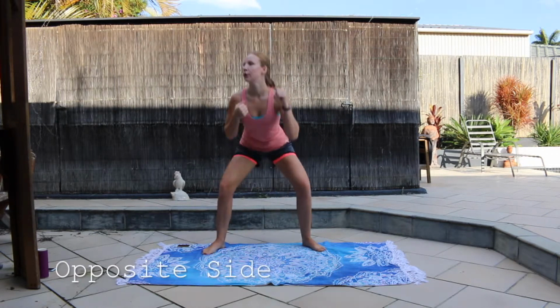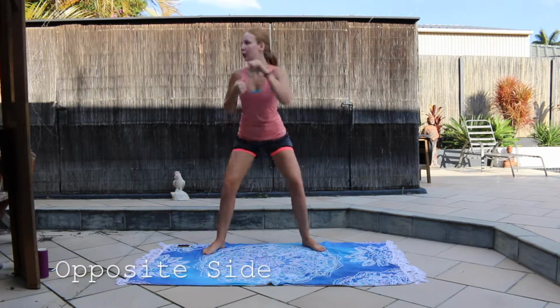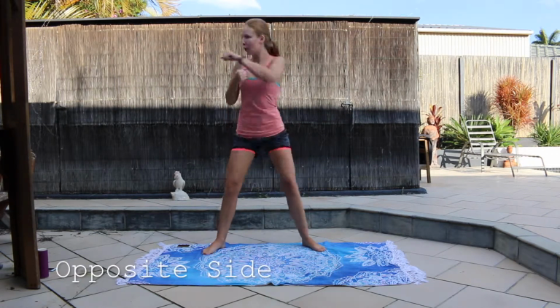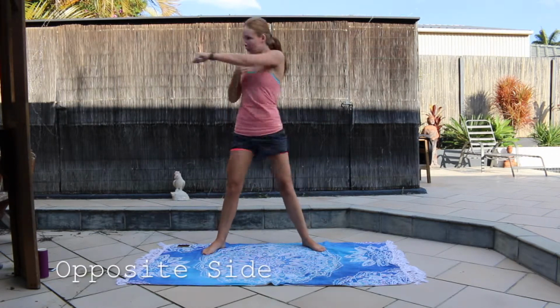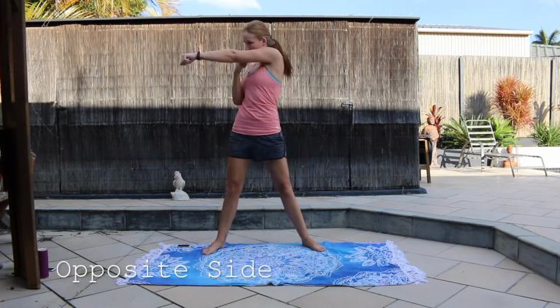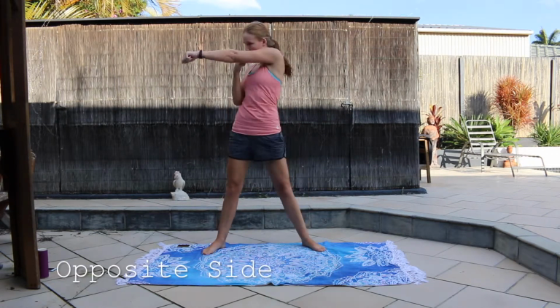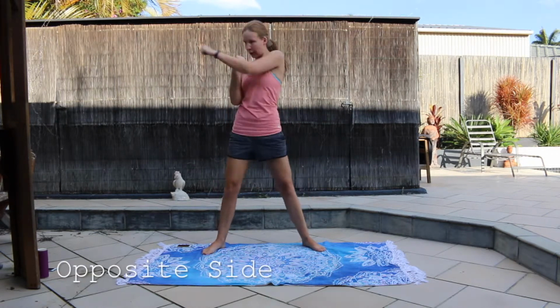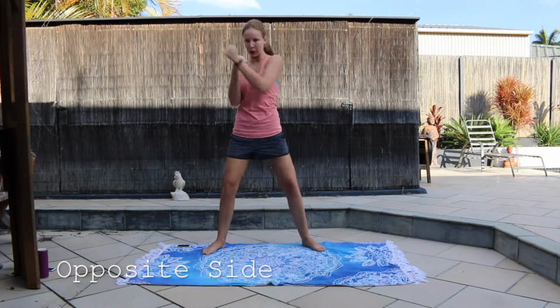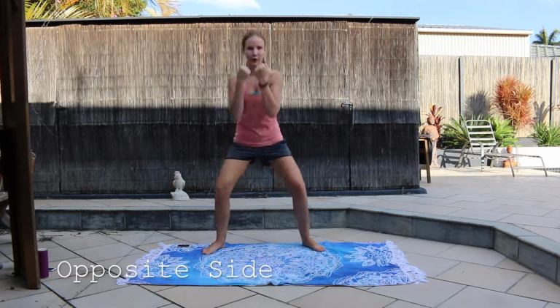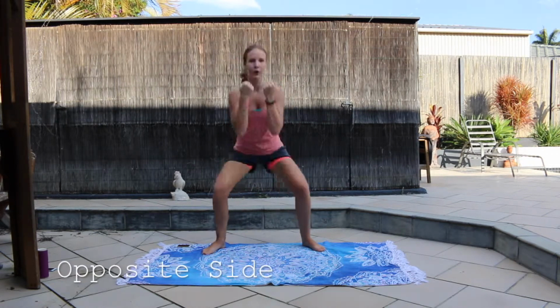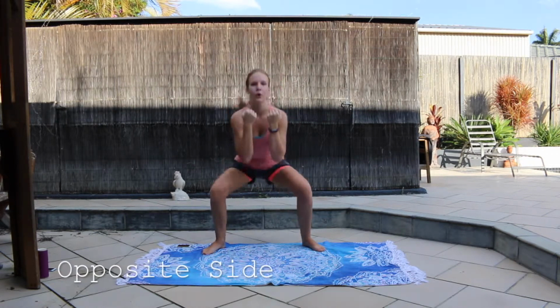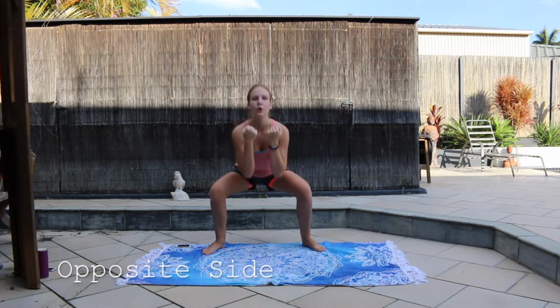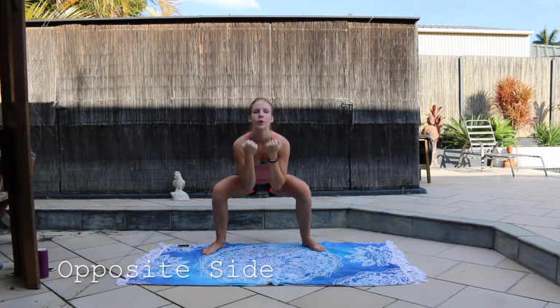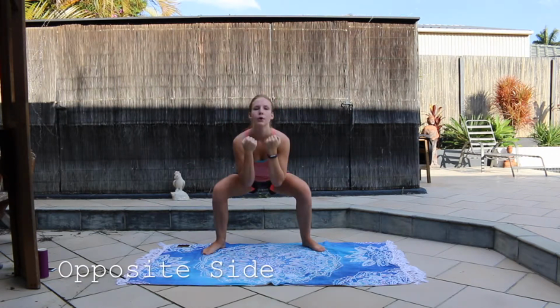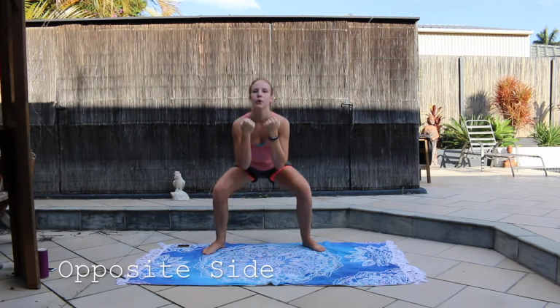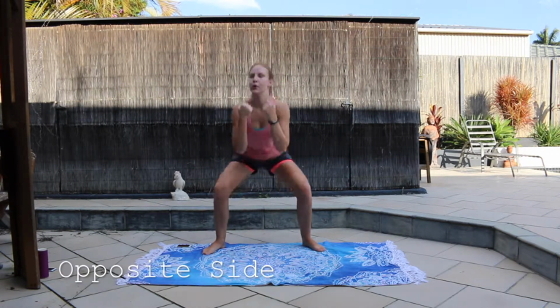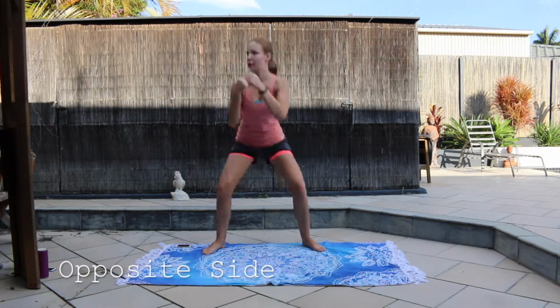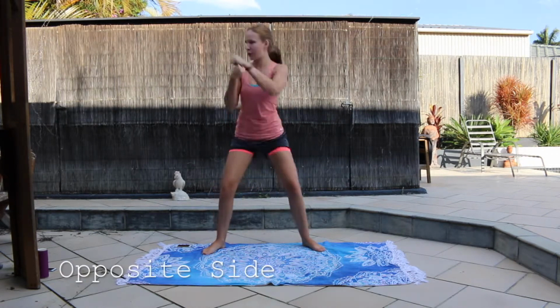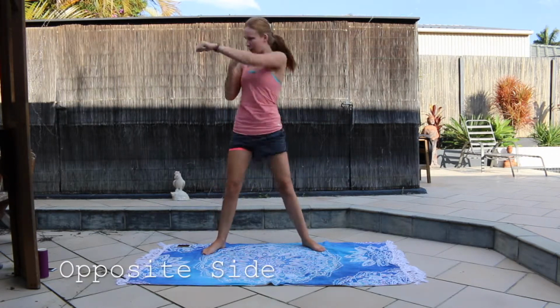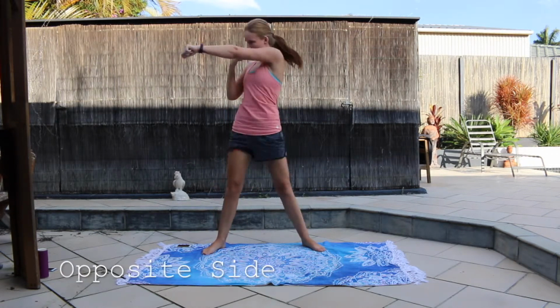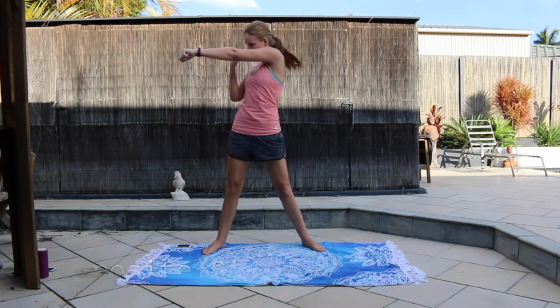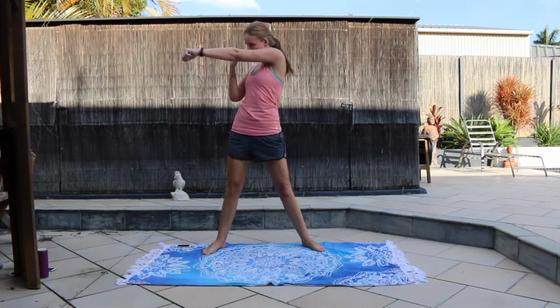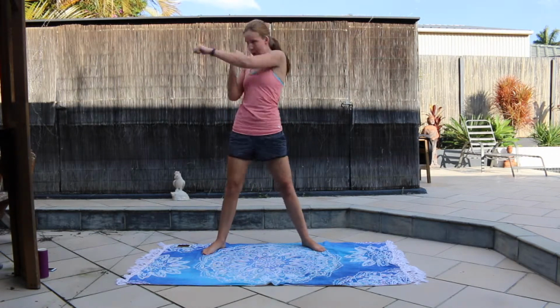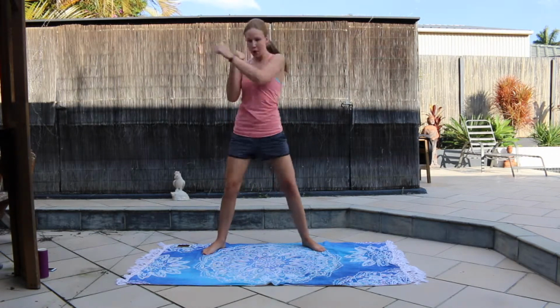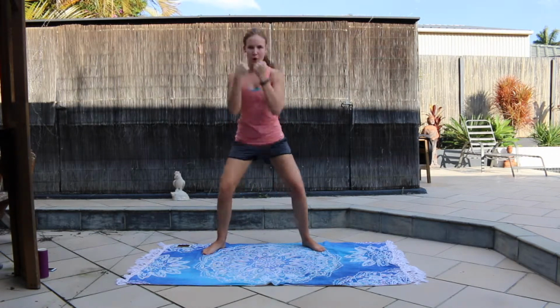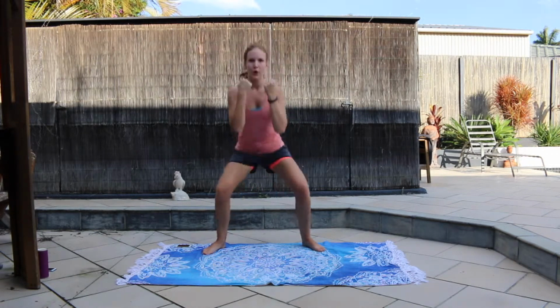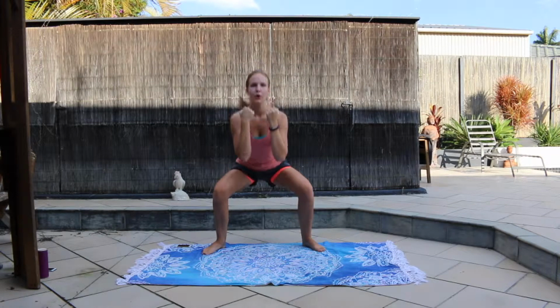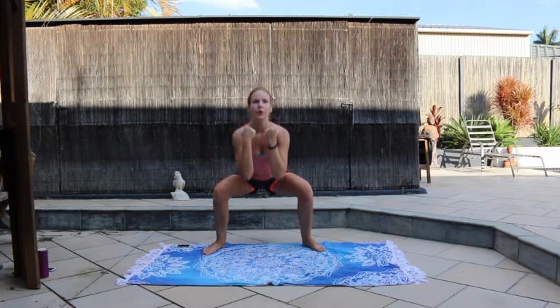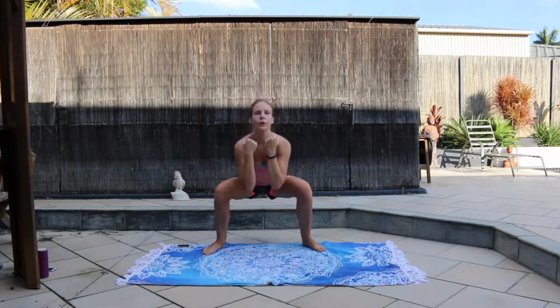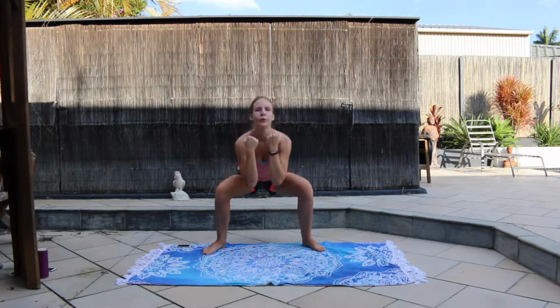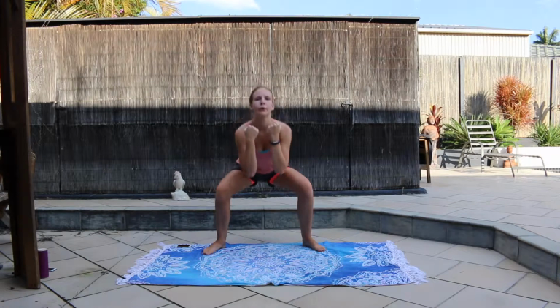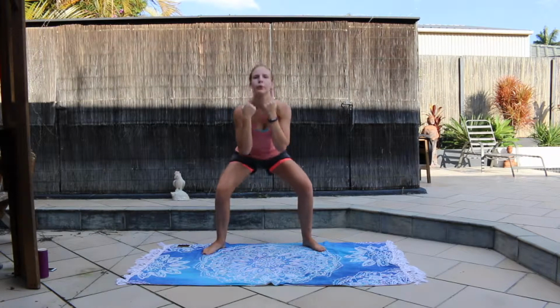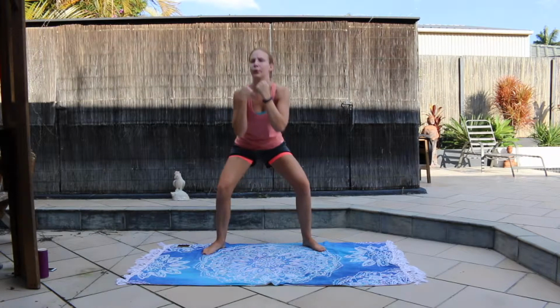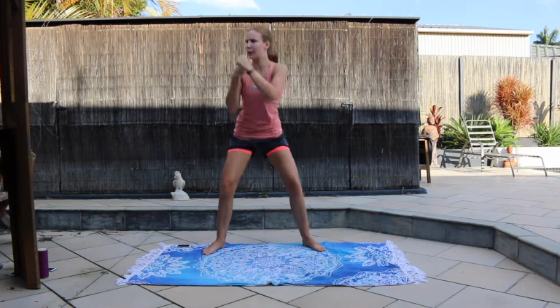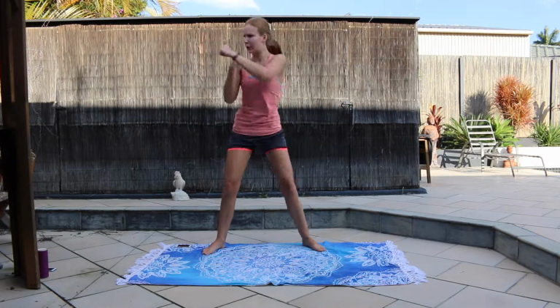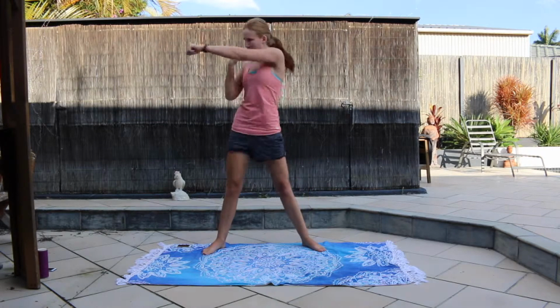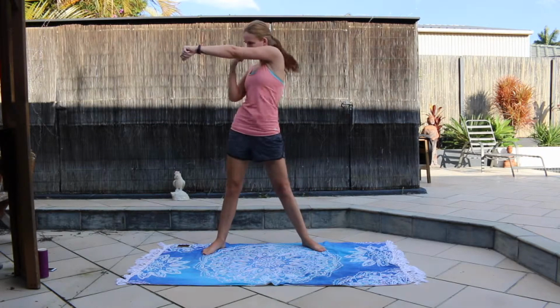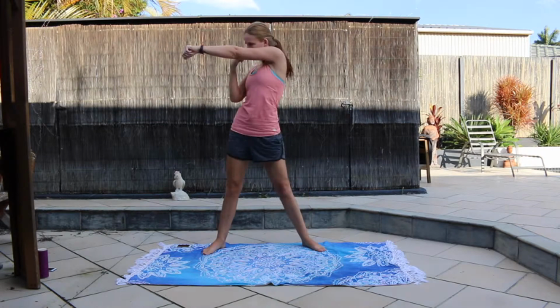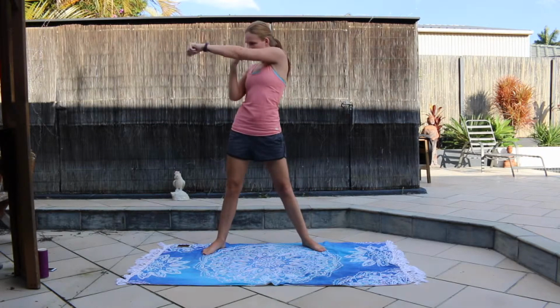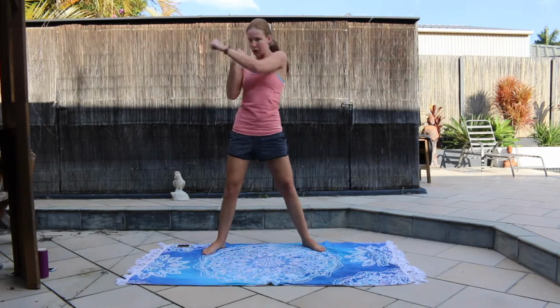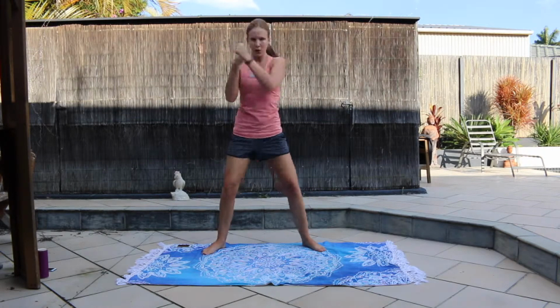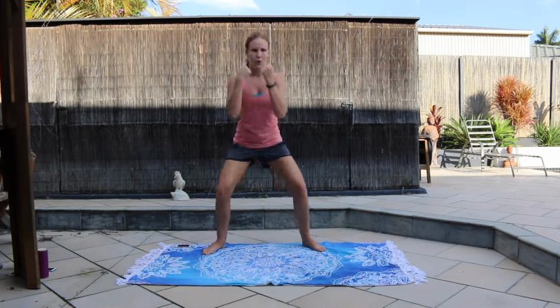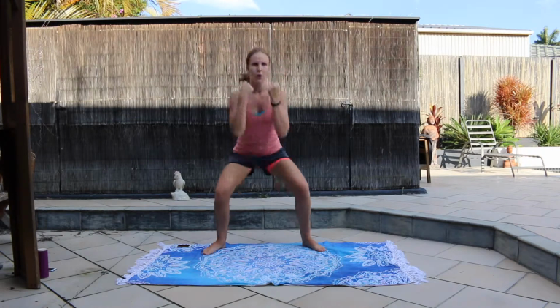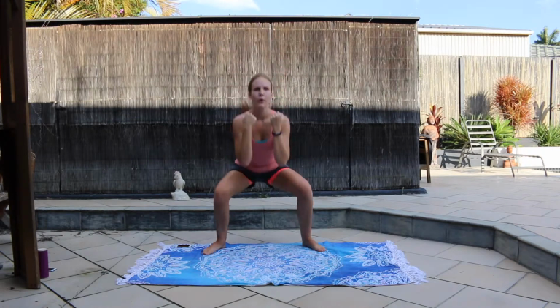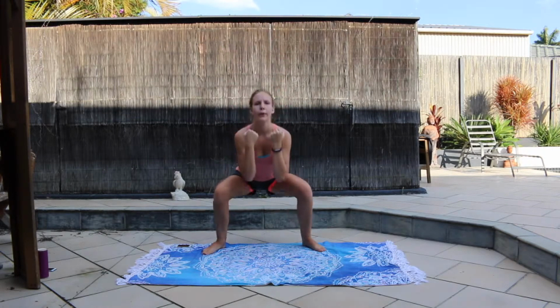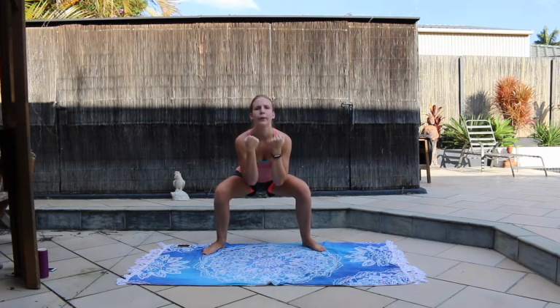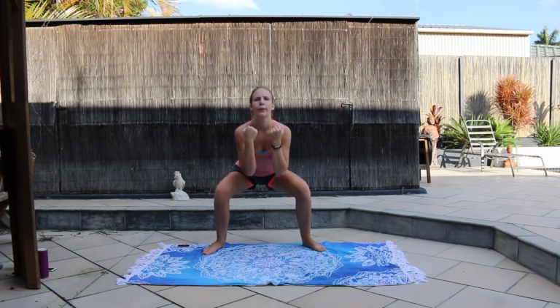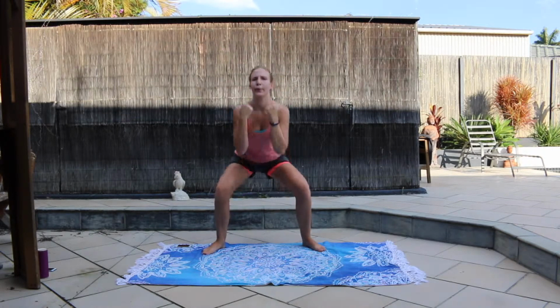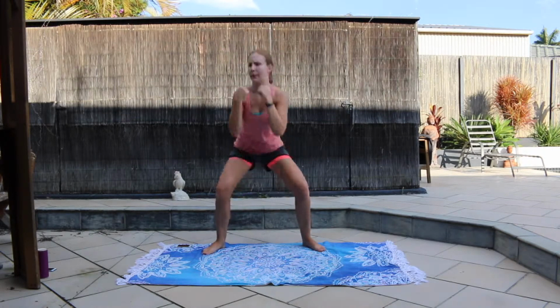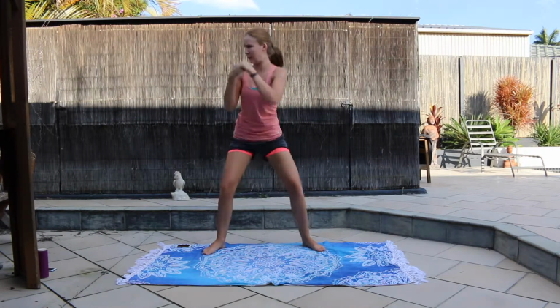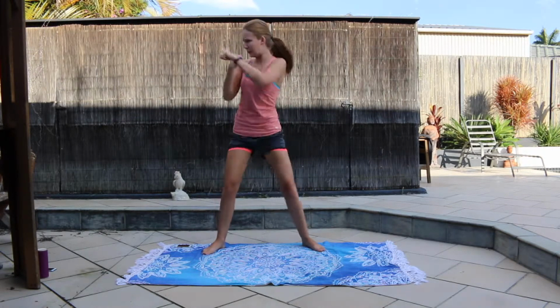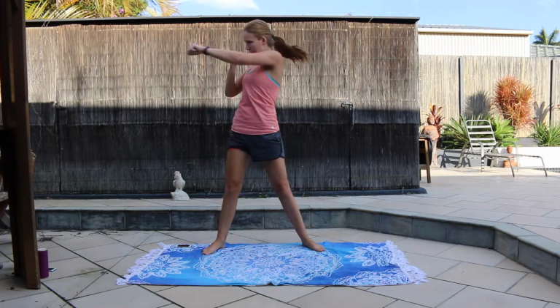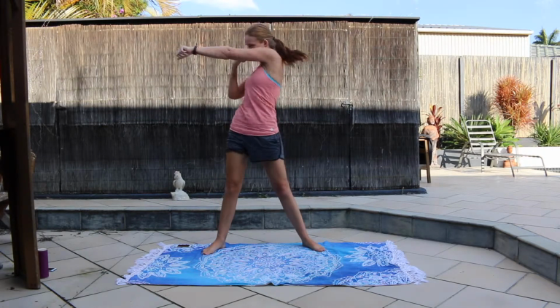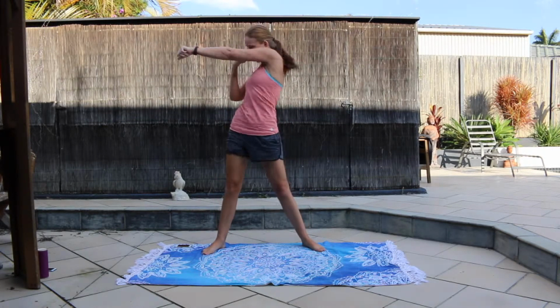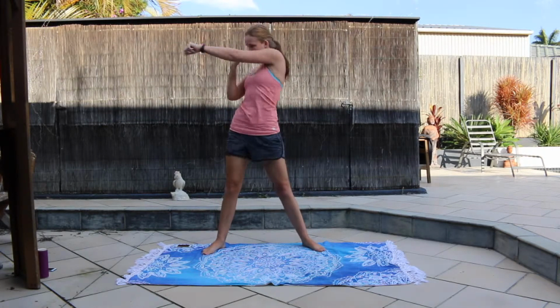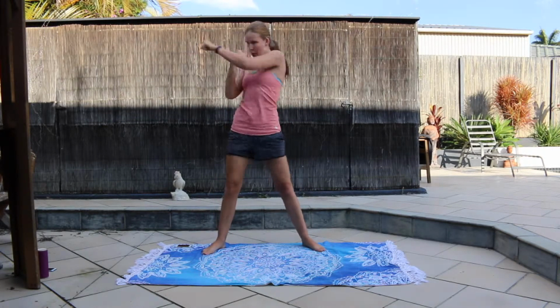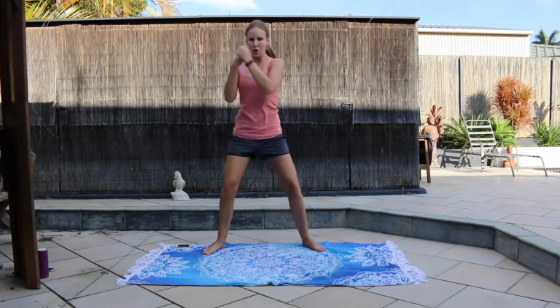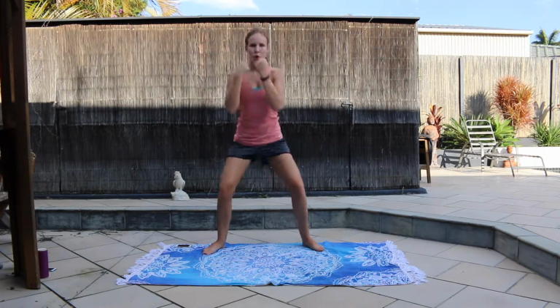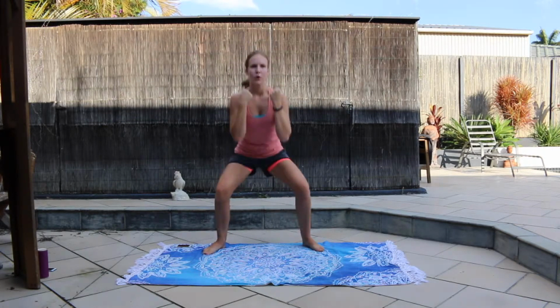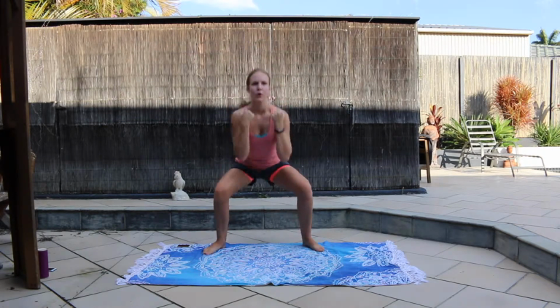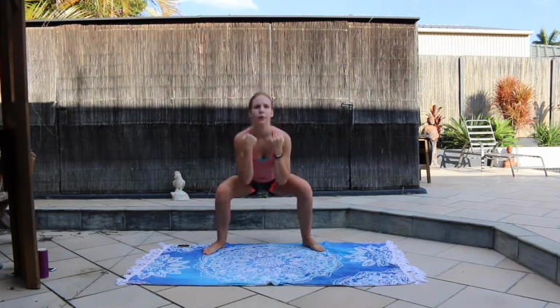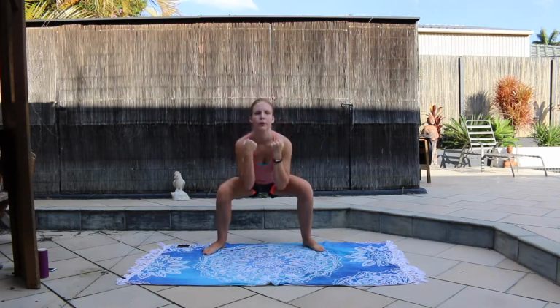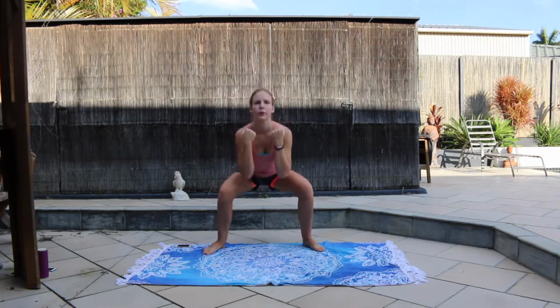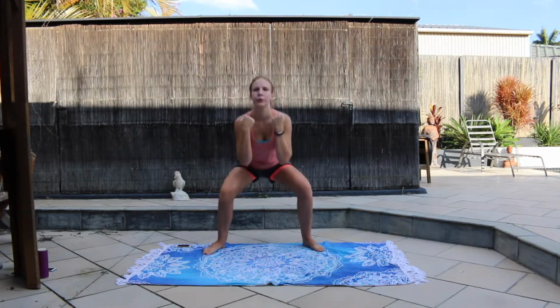And the other side. Get down low with that squat and really punch when you come up.